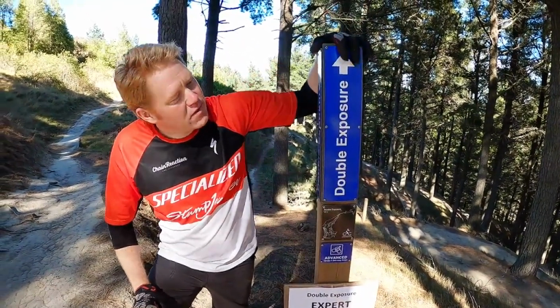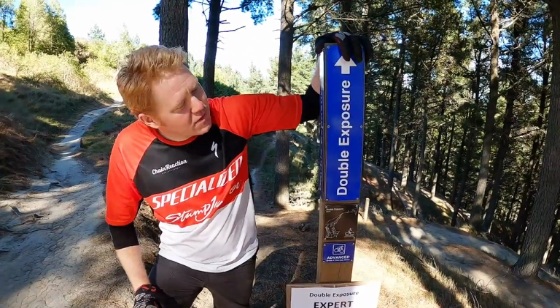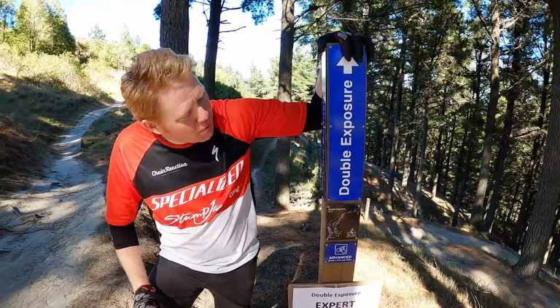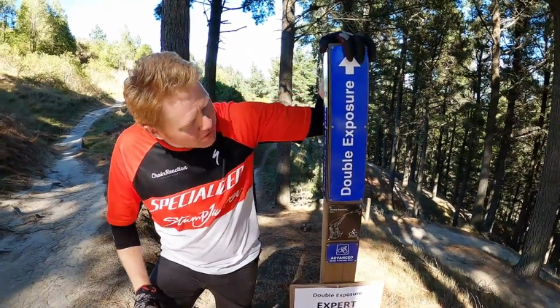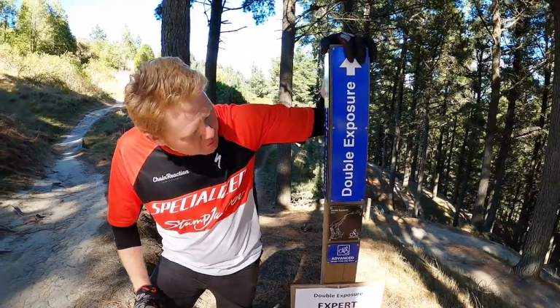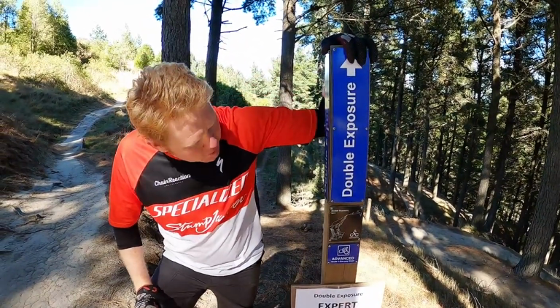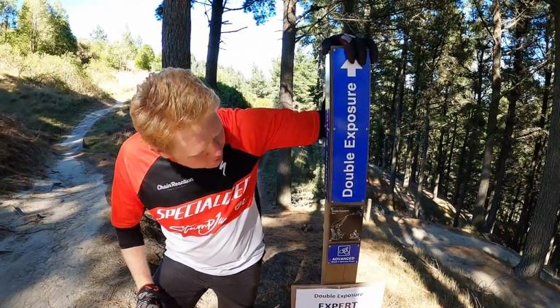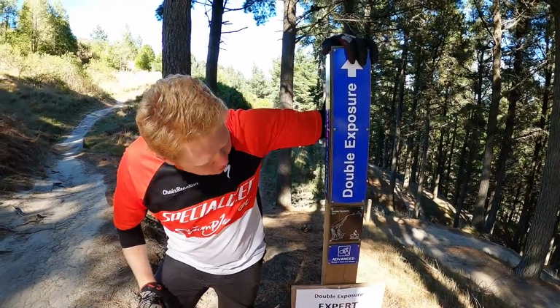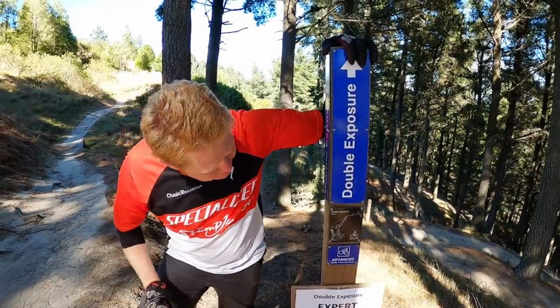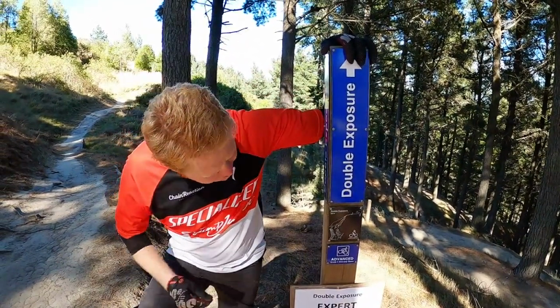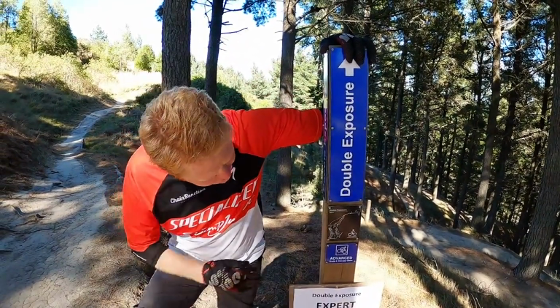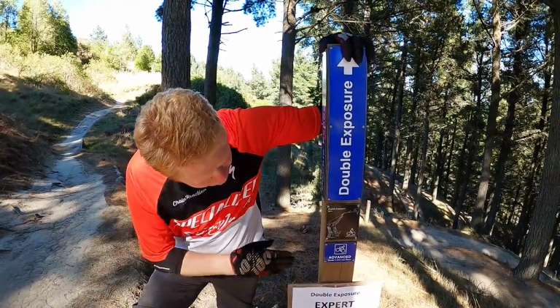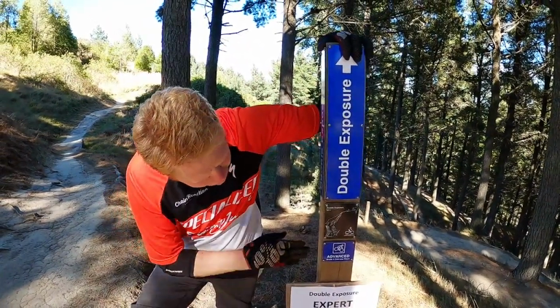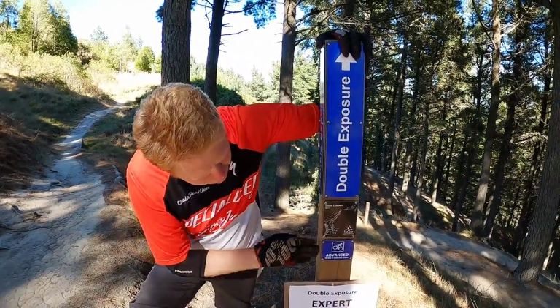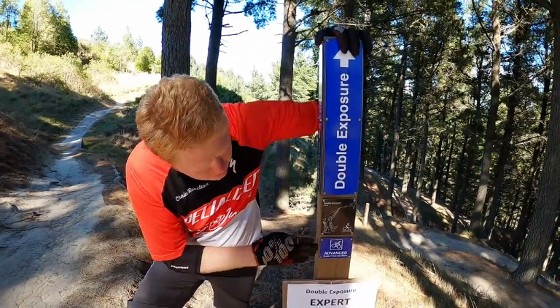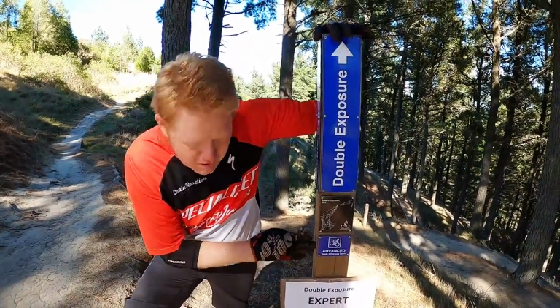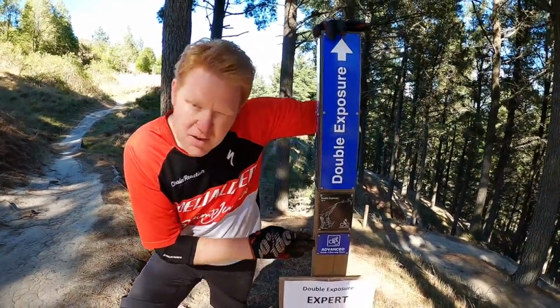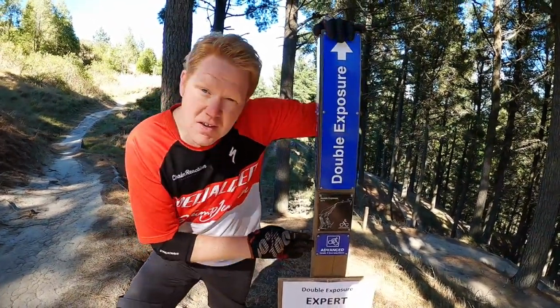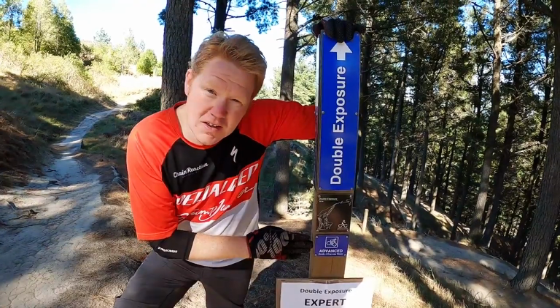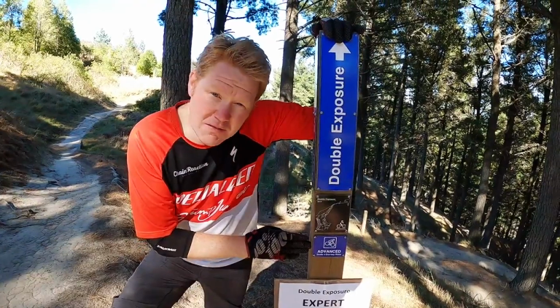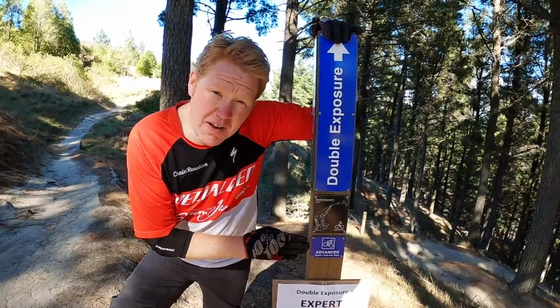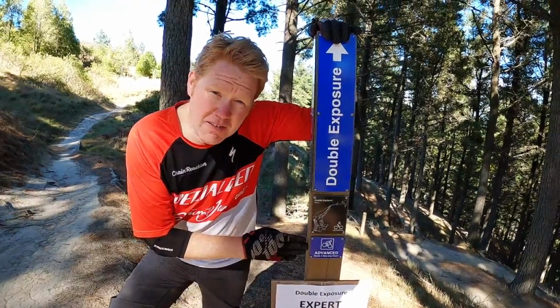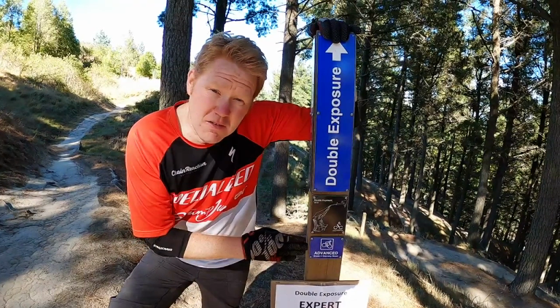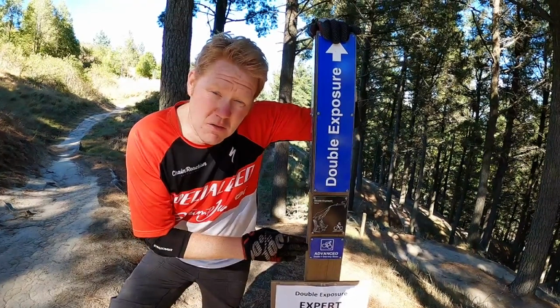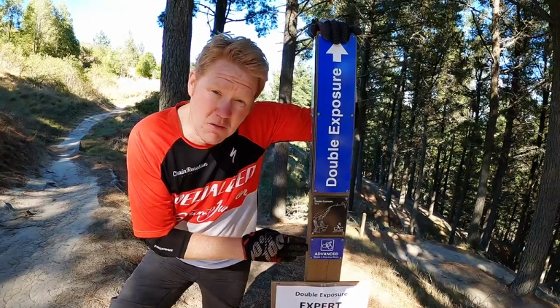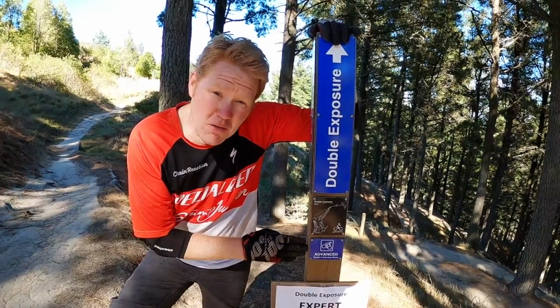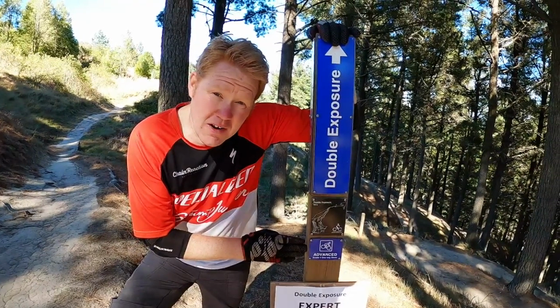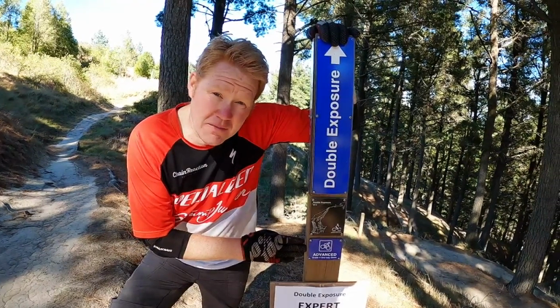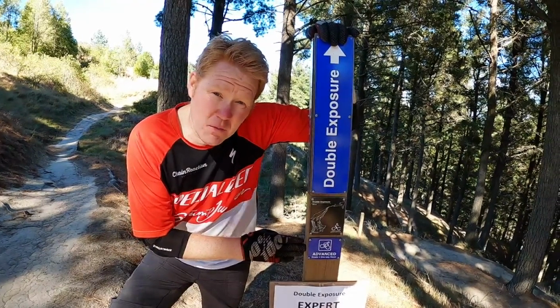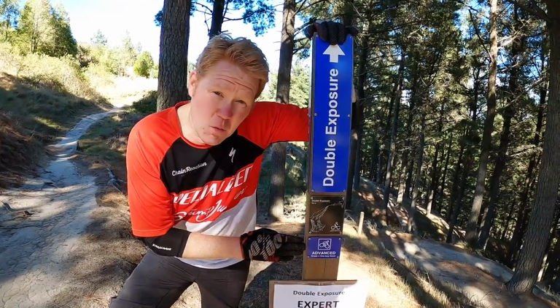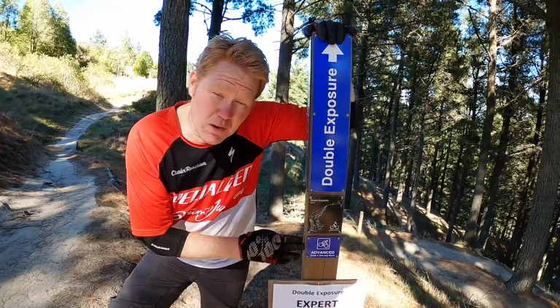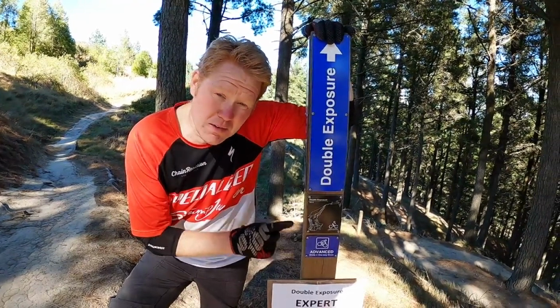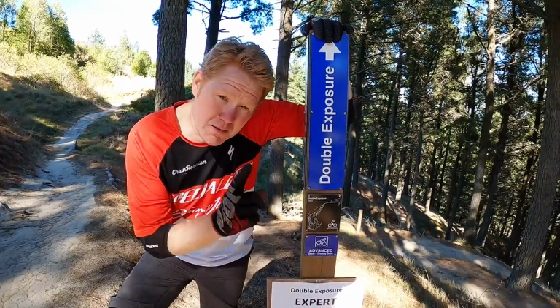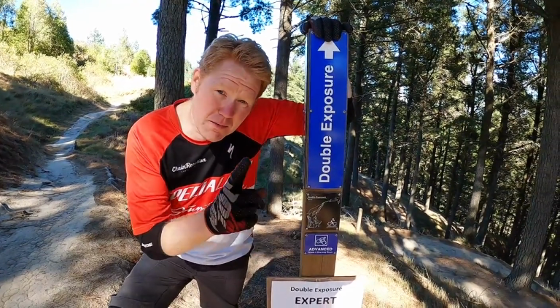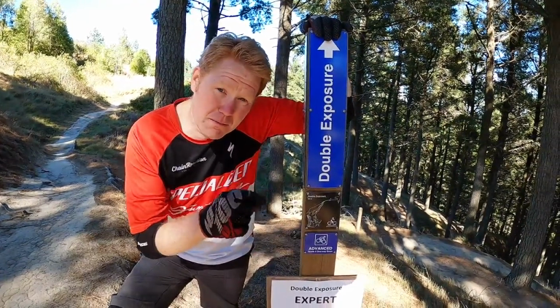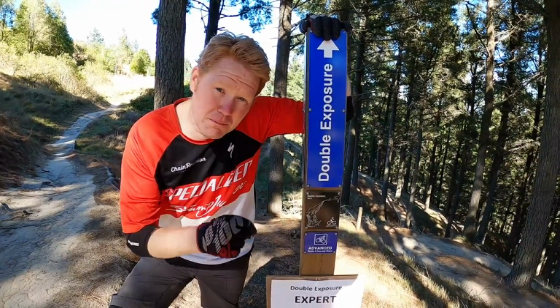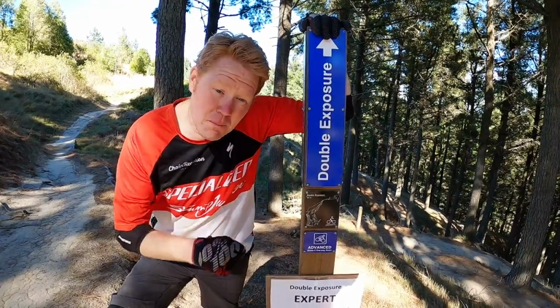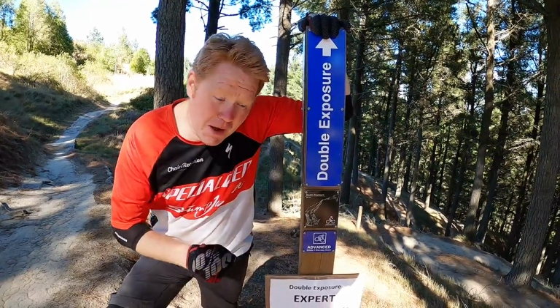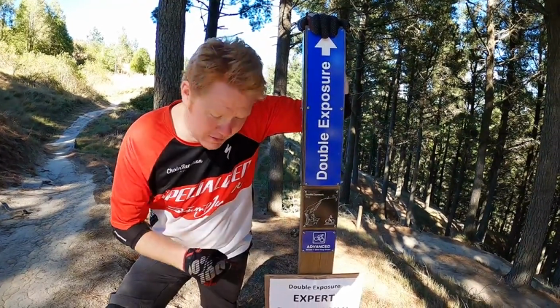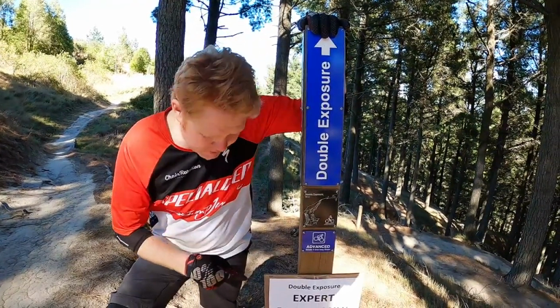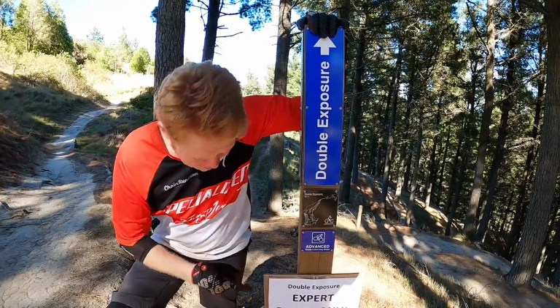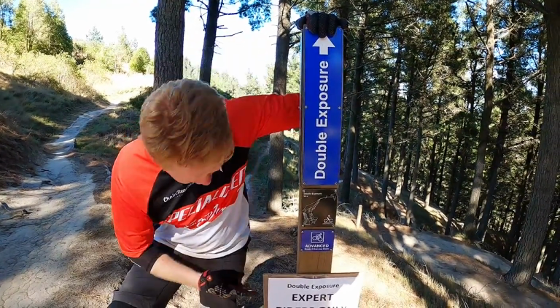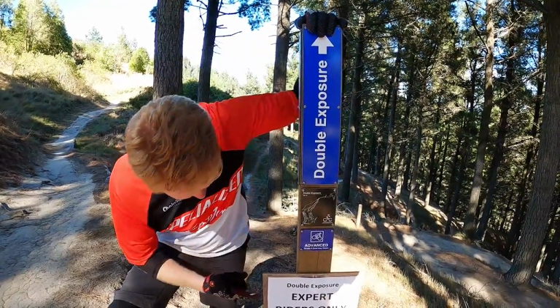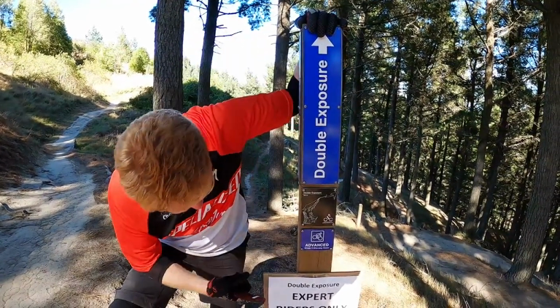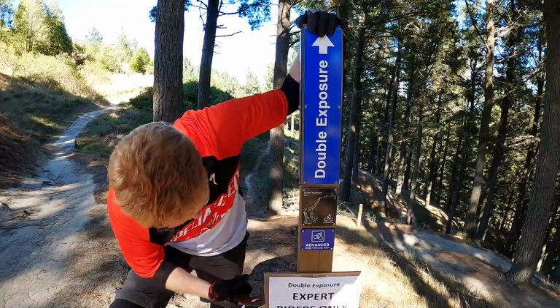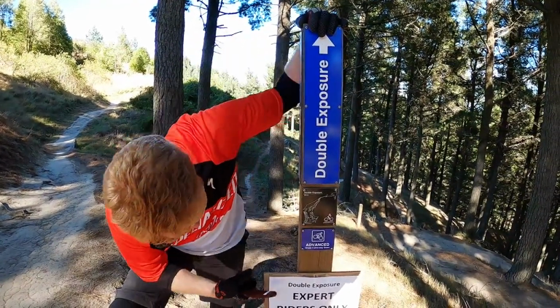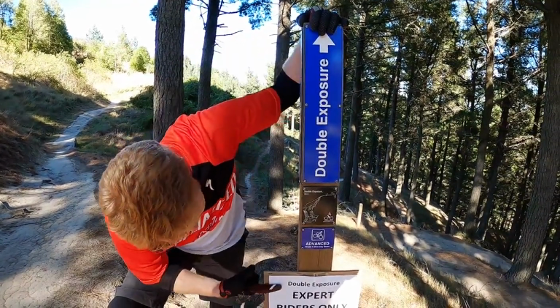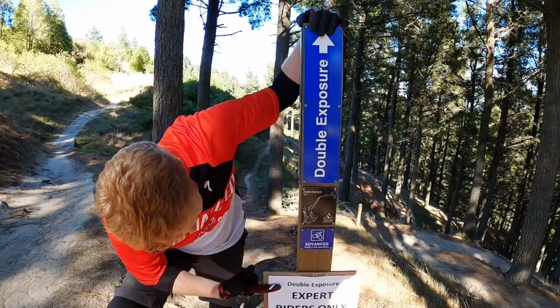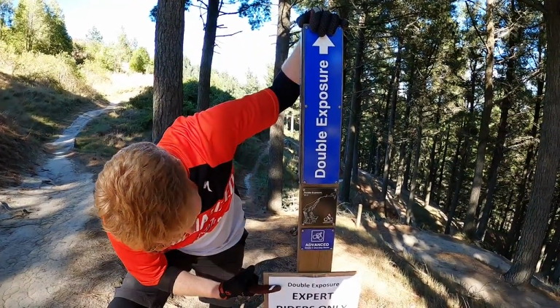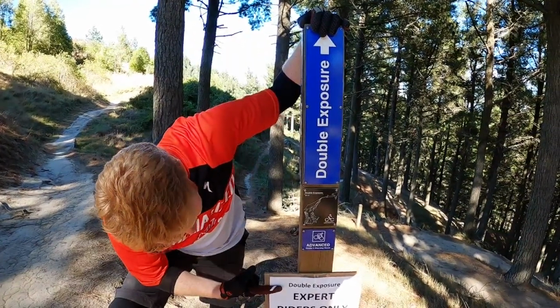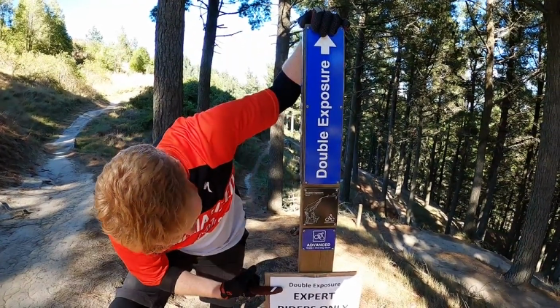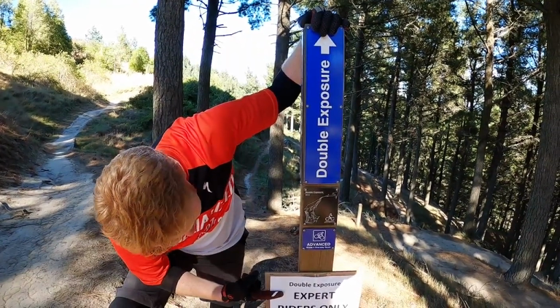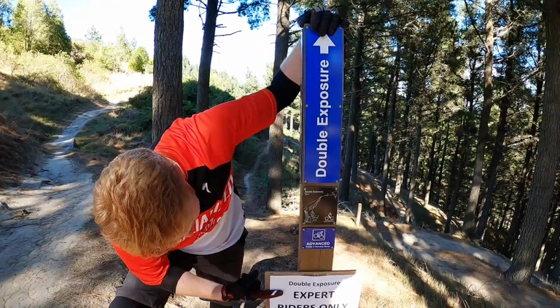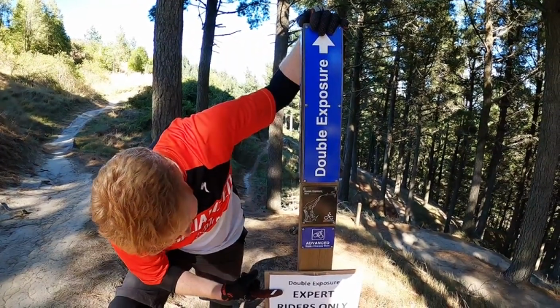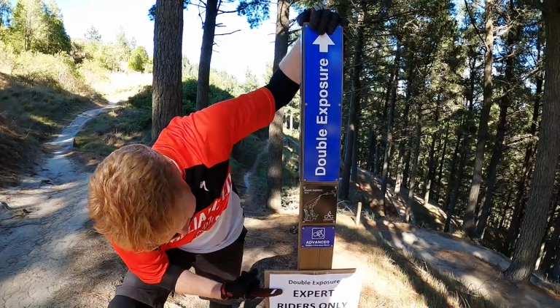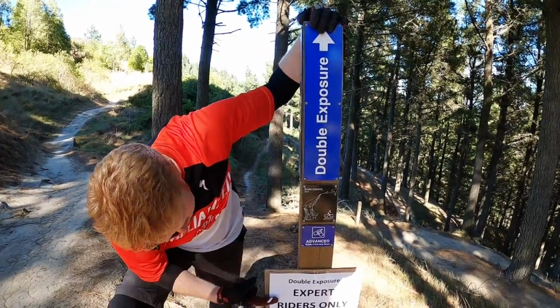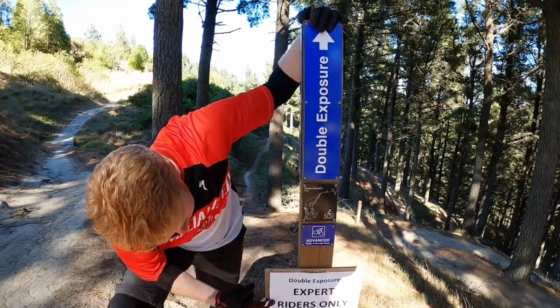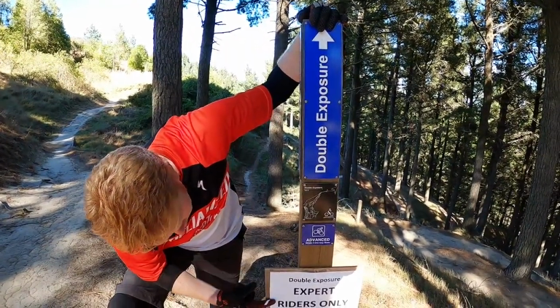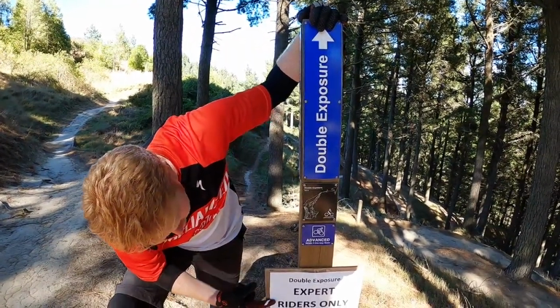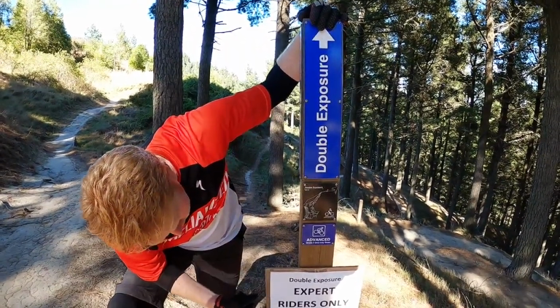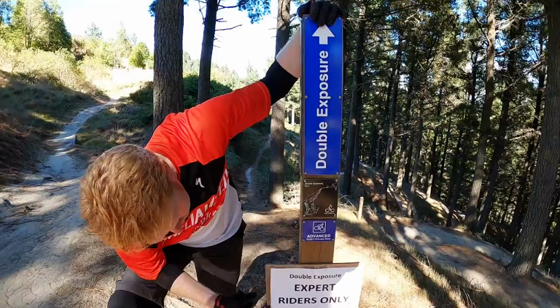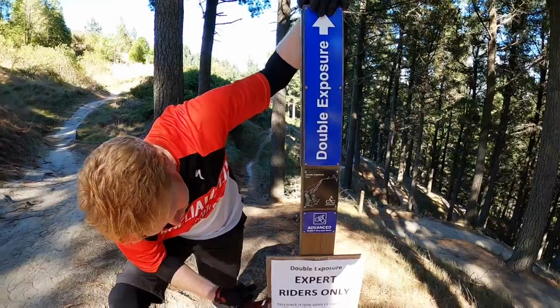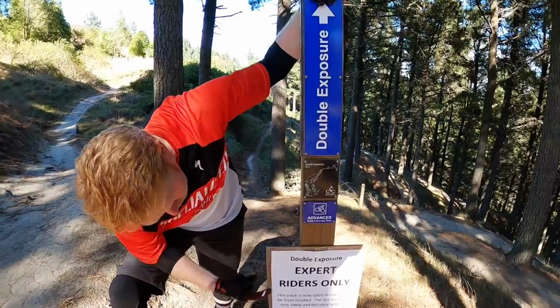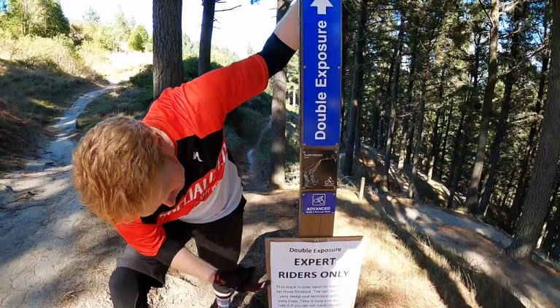Double Exposure — Advanced Grade 4, but Double Exposure: Expert Riders Only.